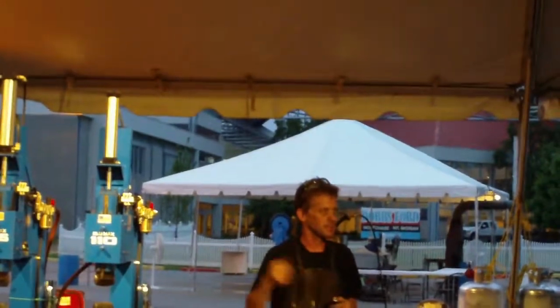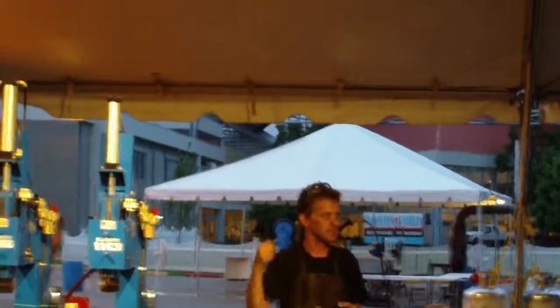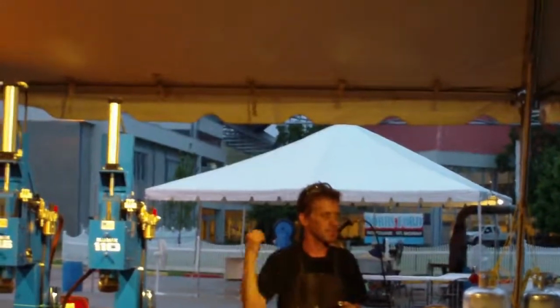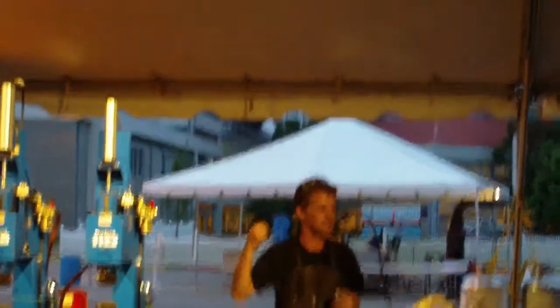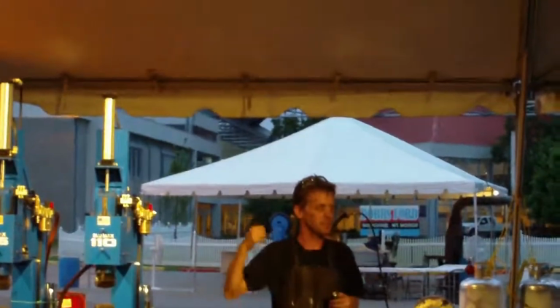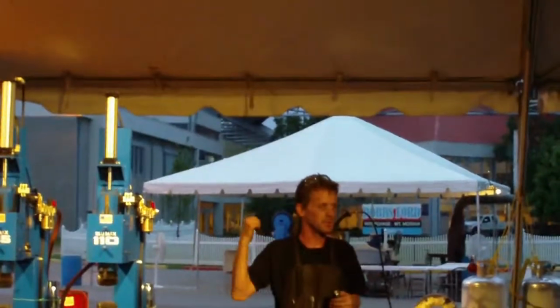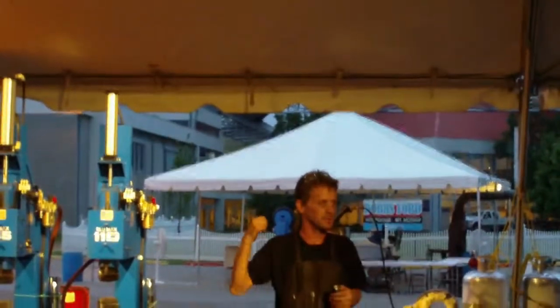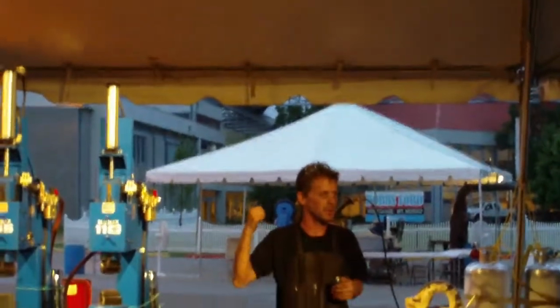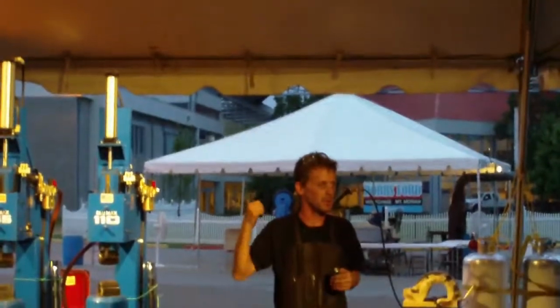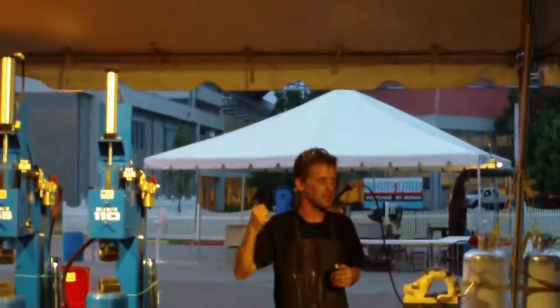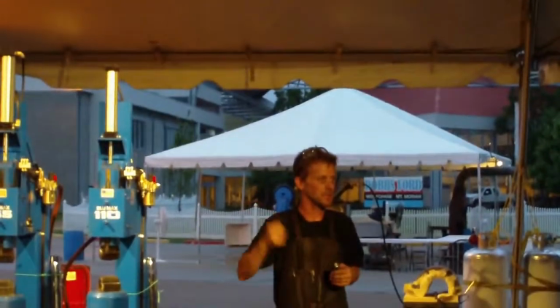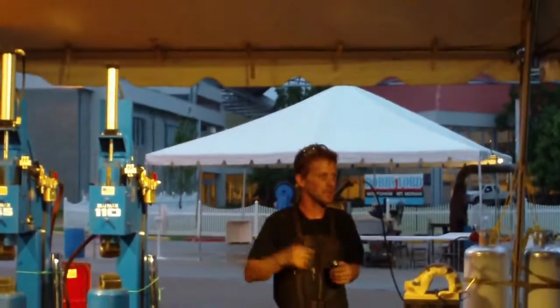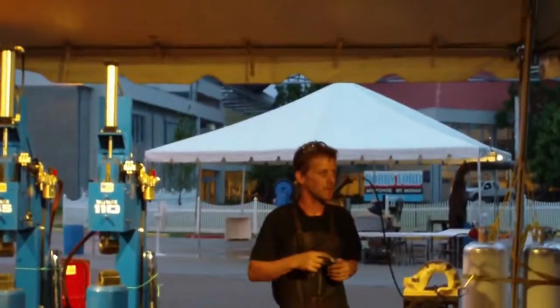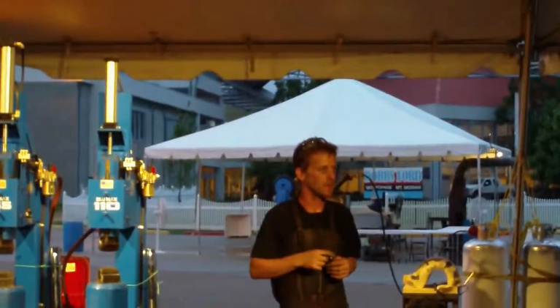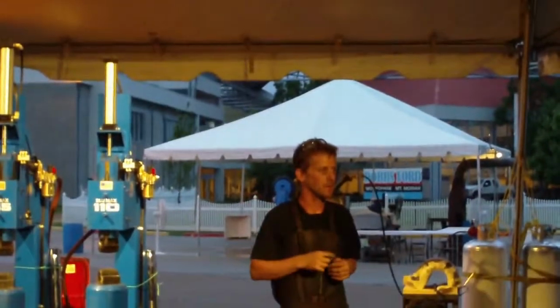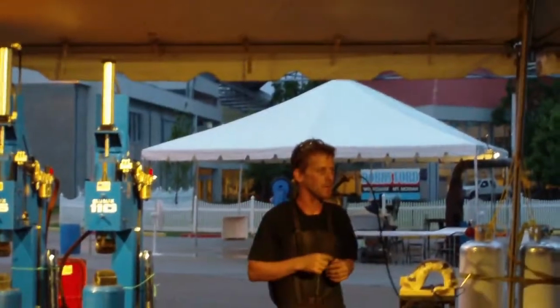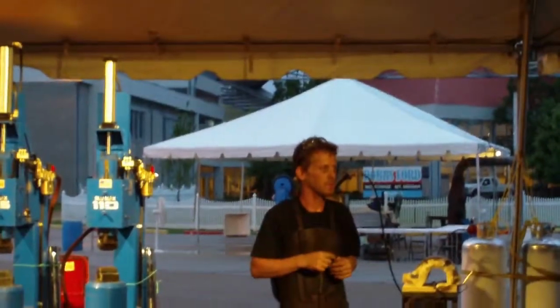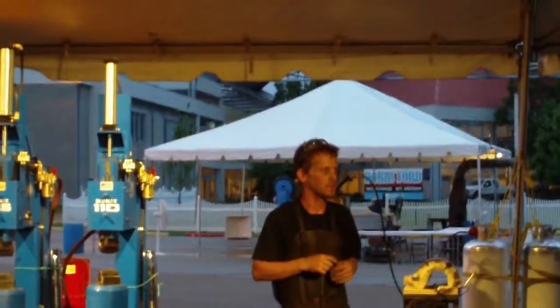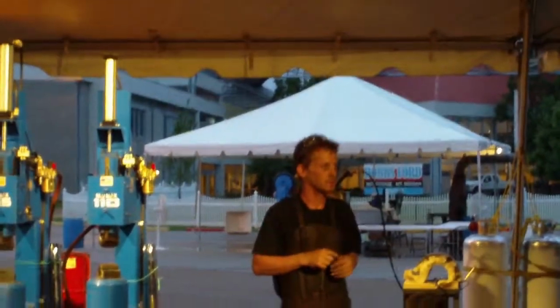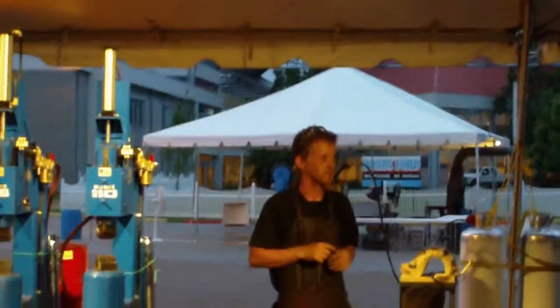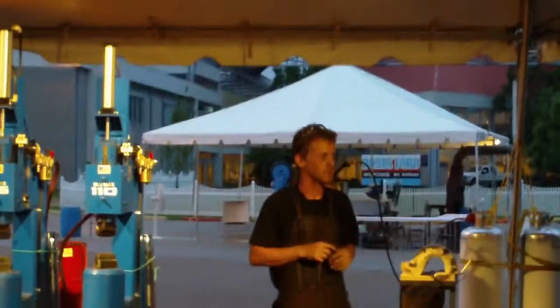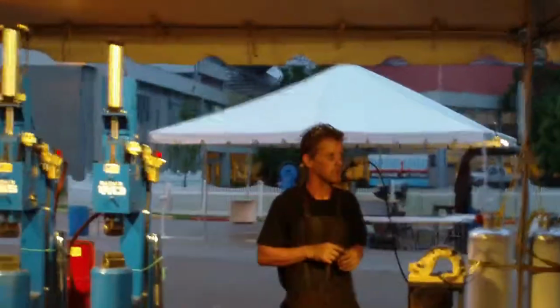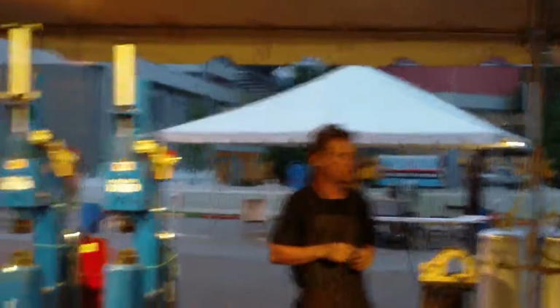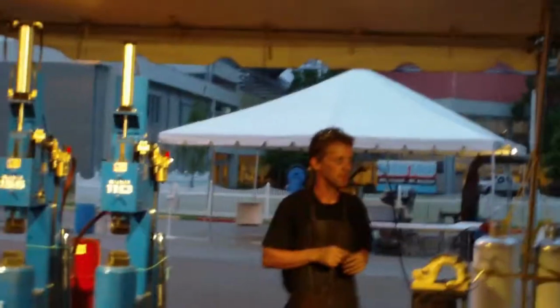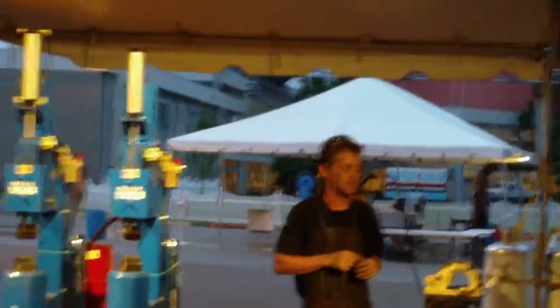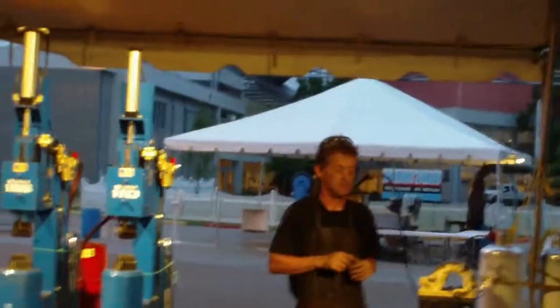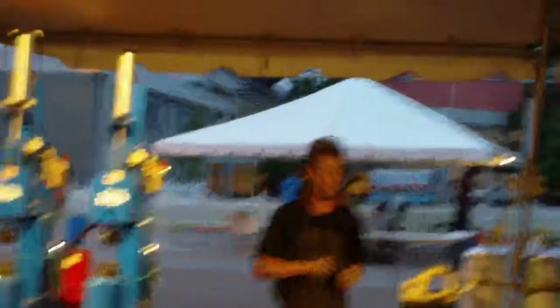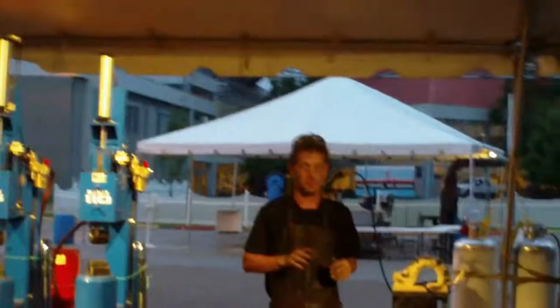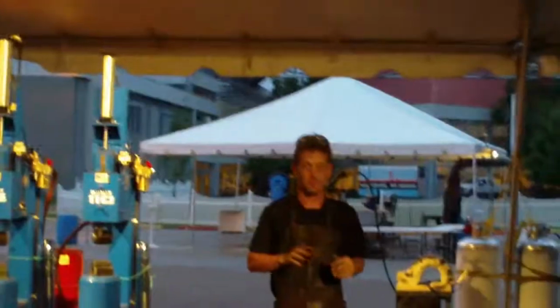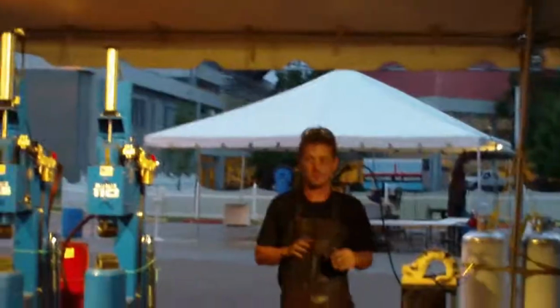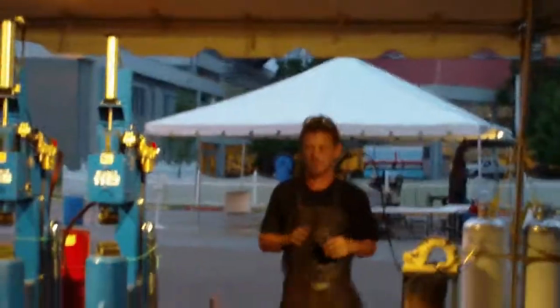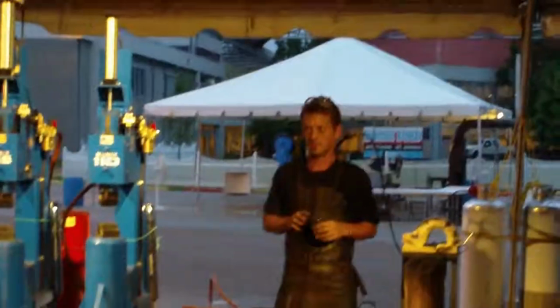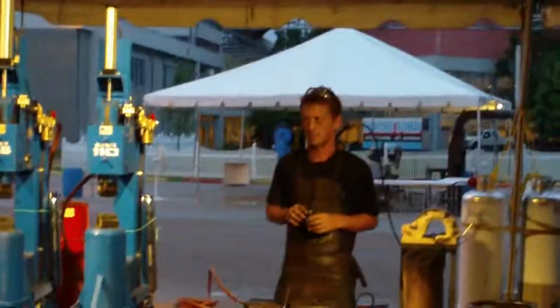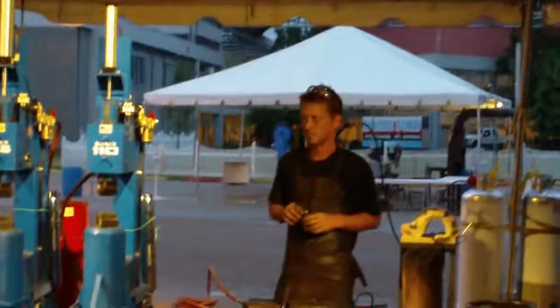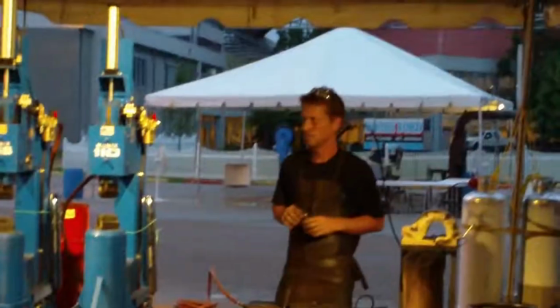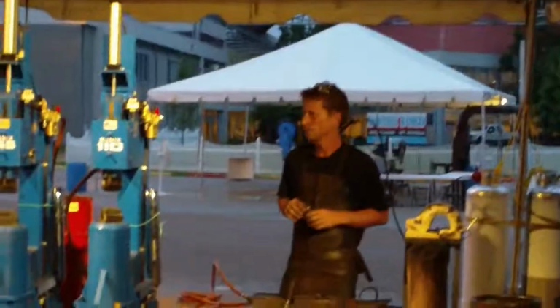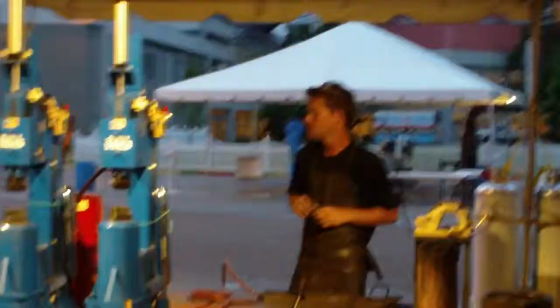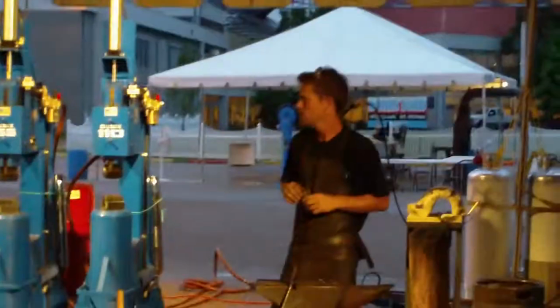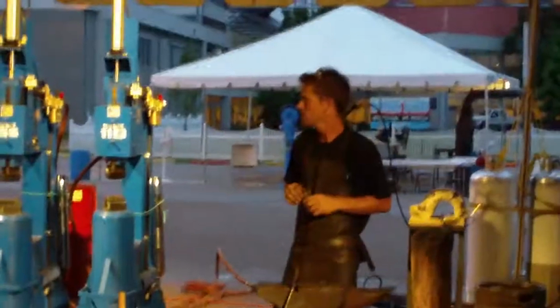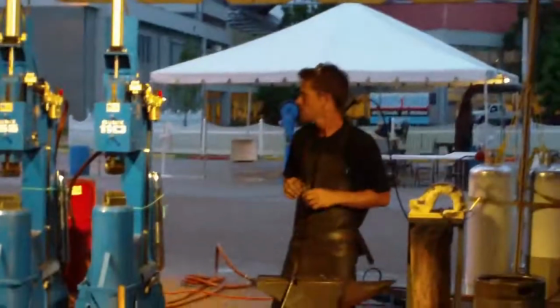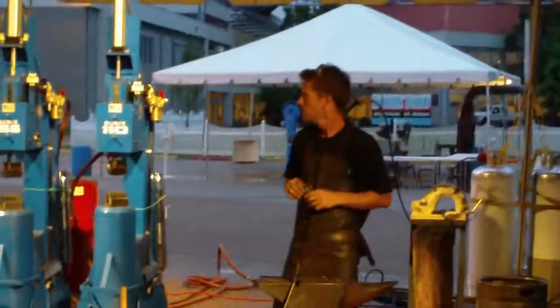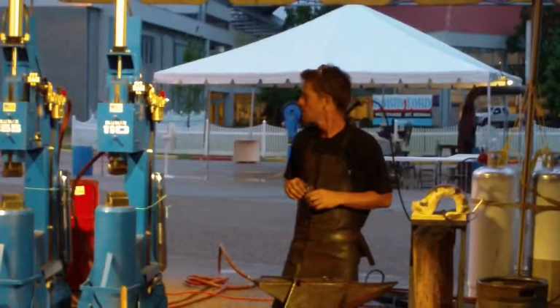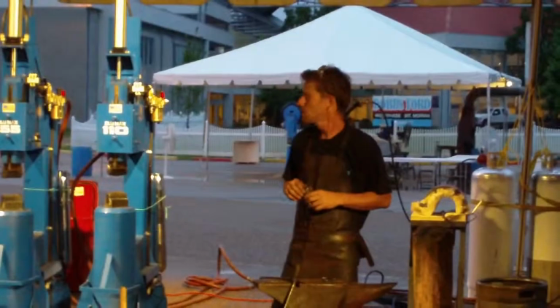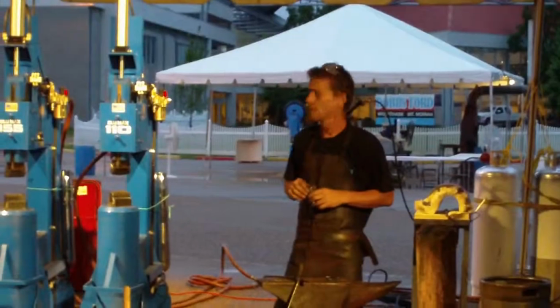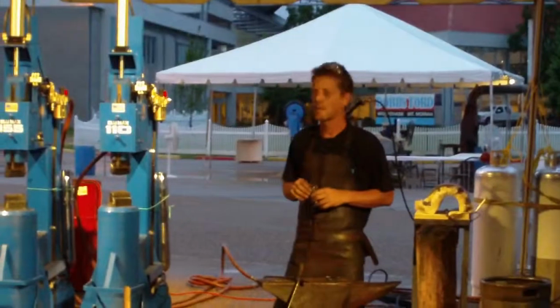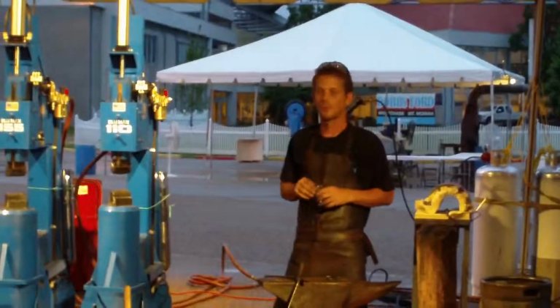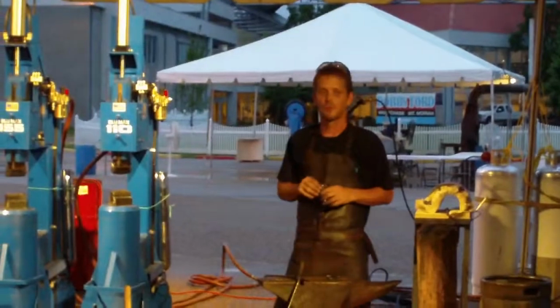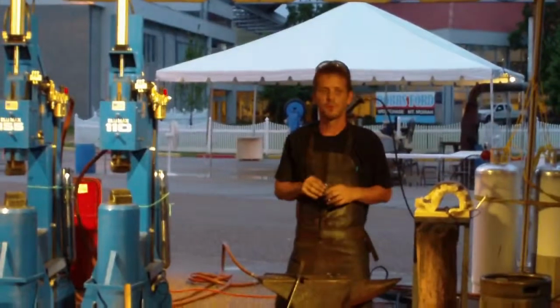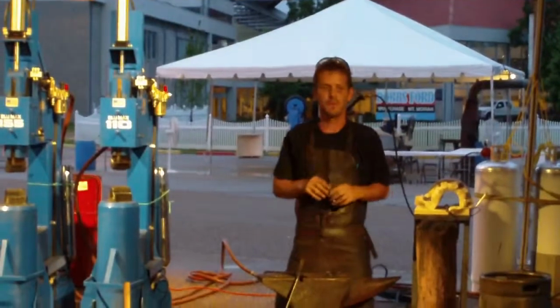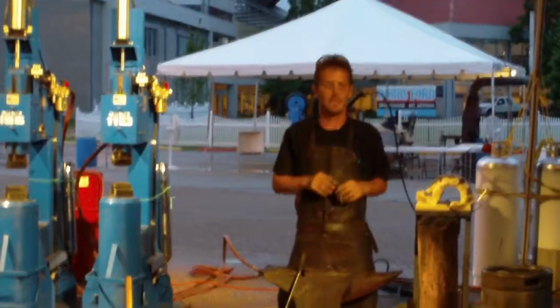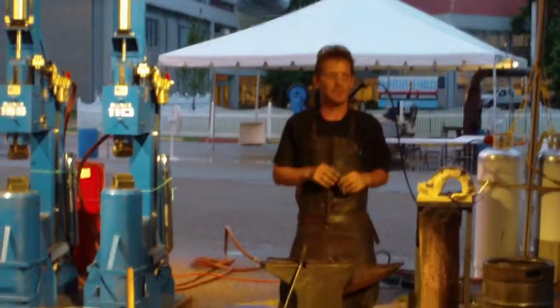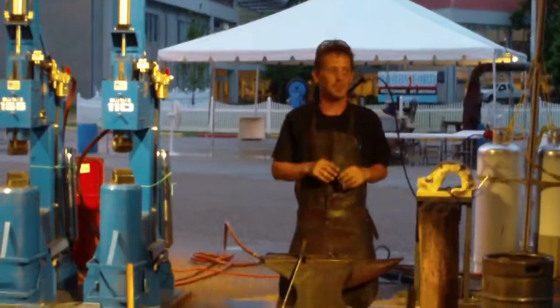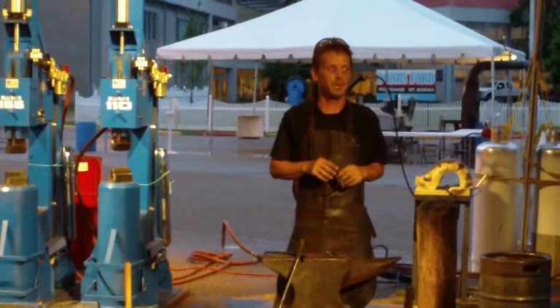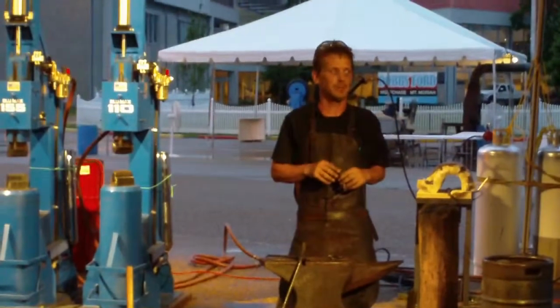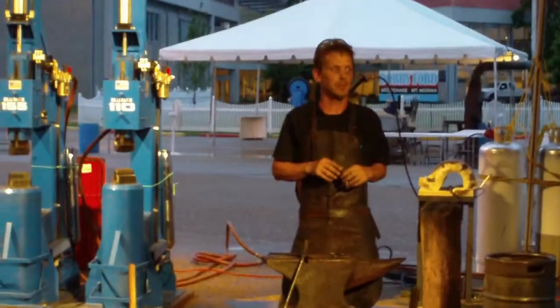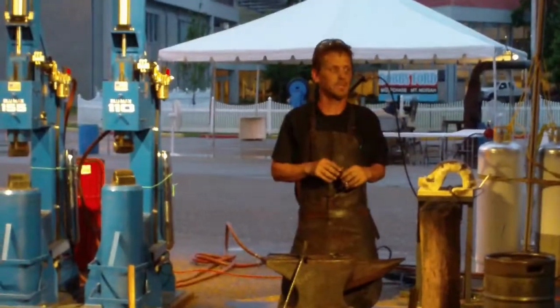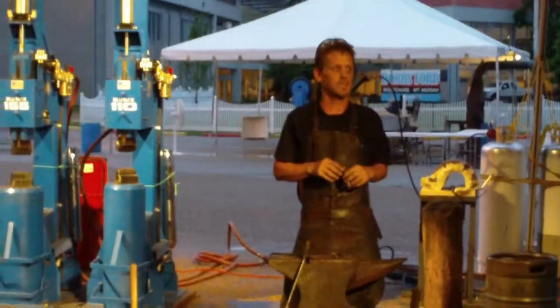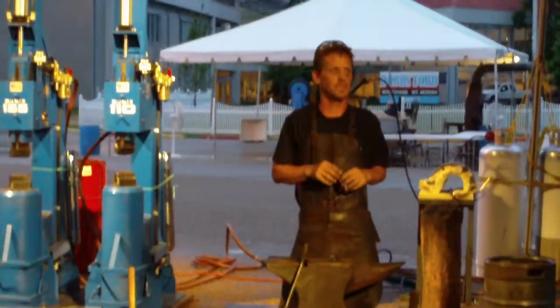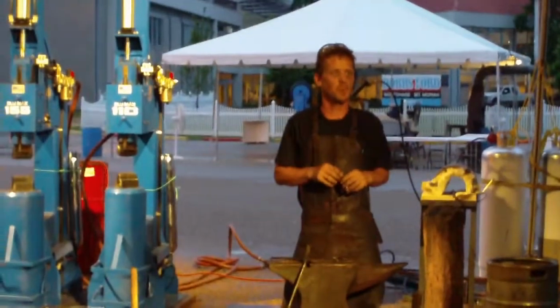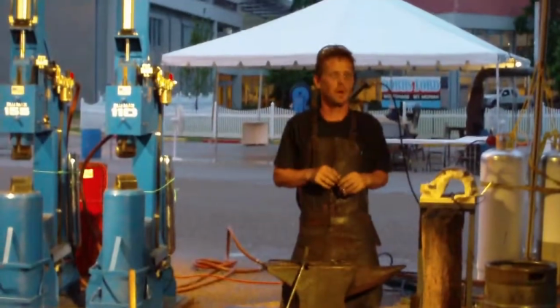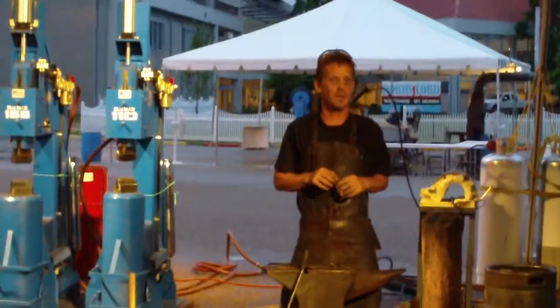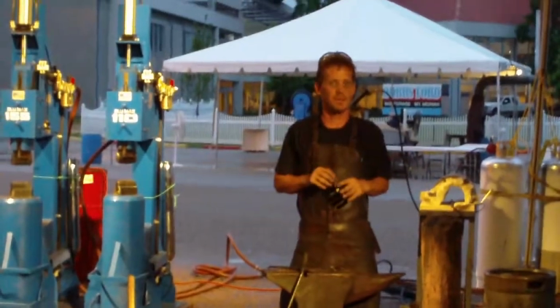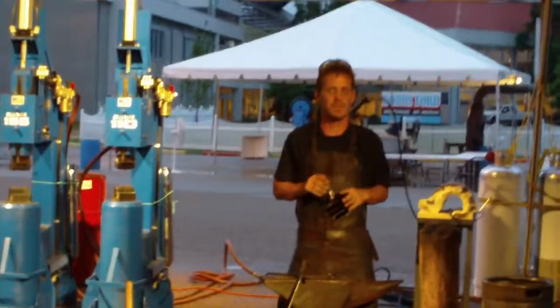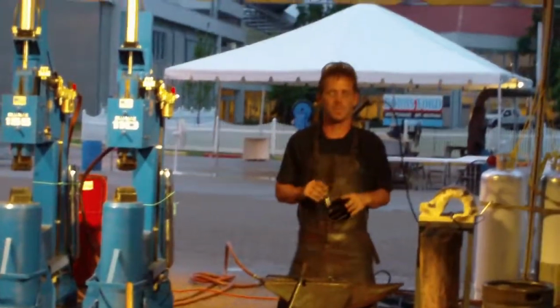Especially with strikers like a hammer. Come visit me every once in a while in the shop.